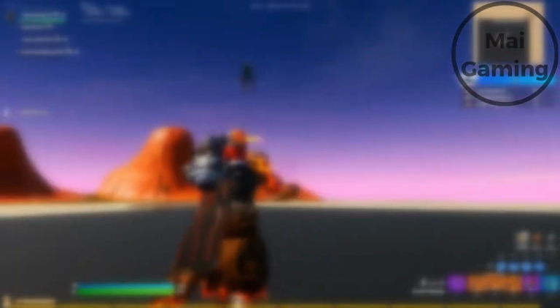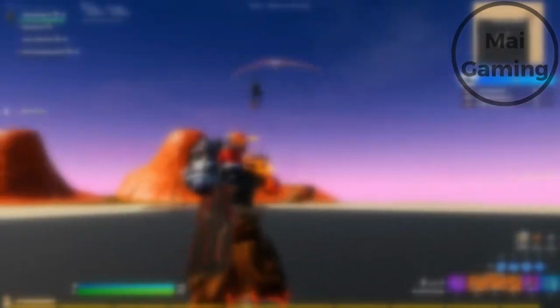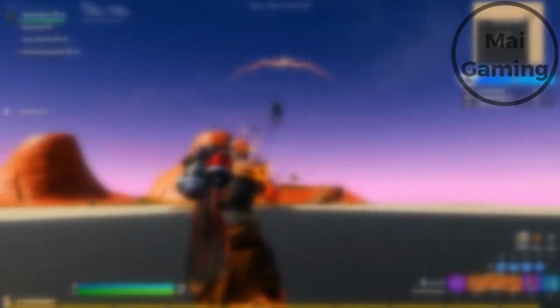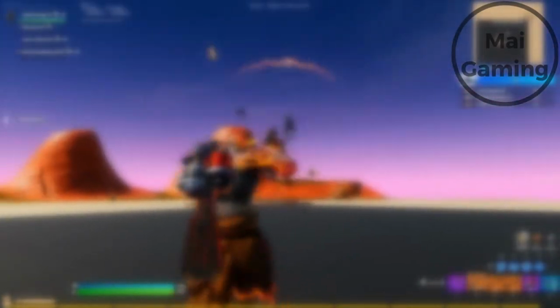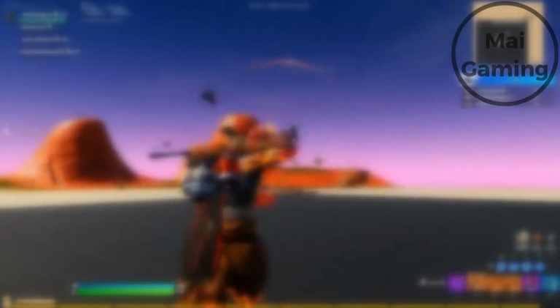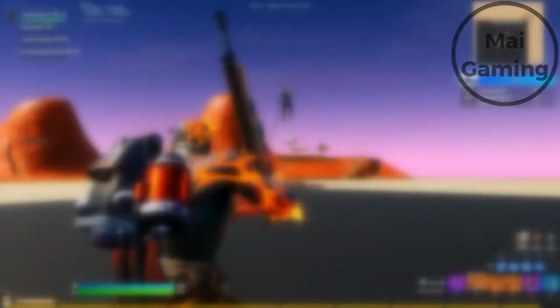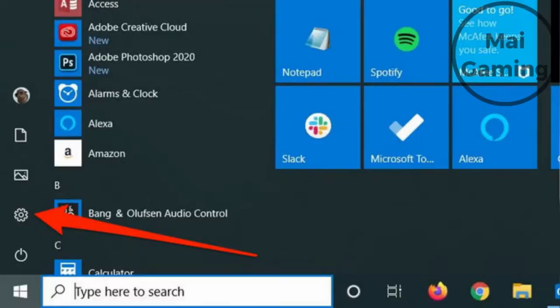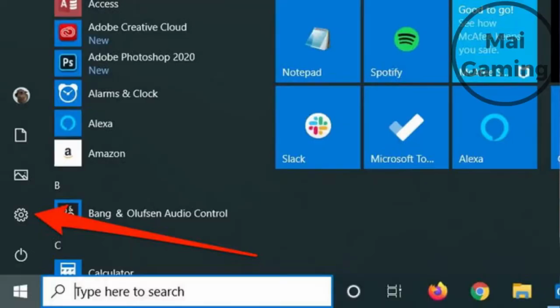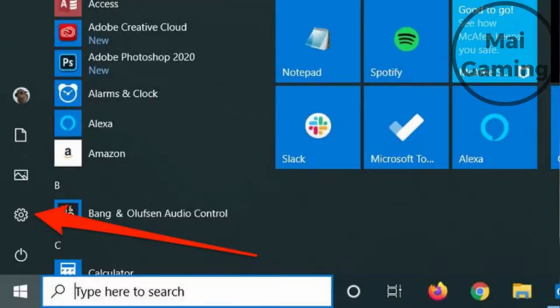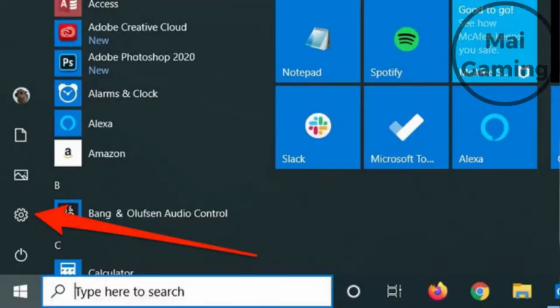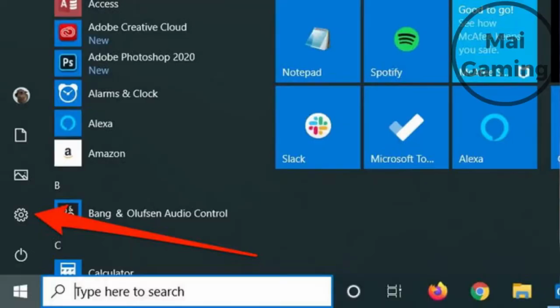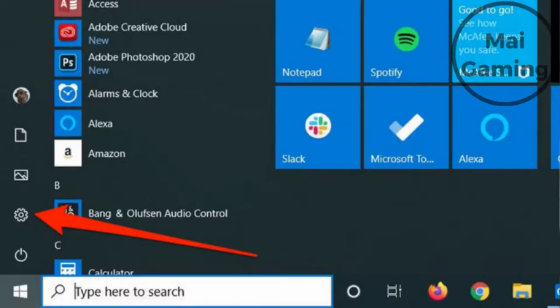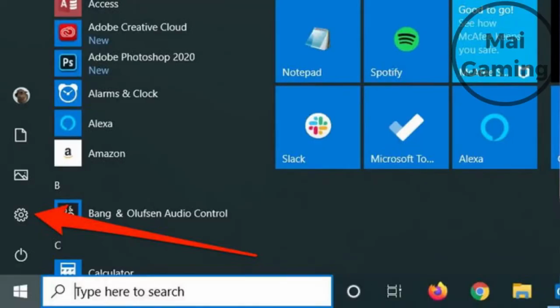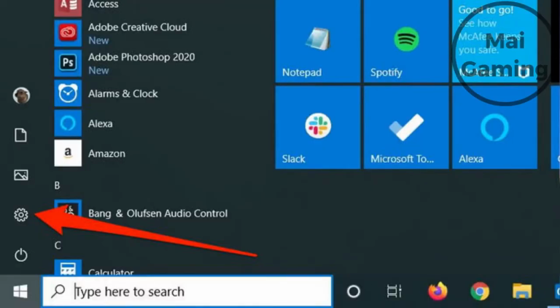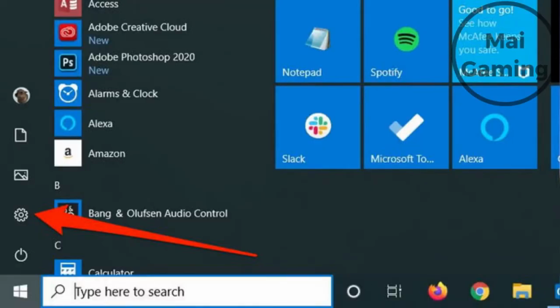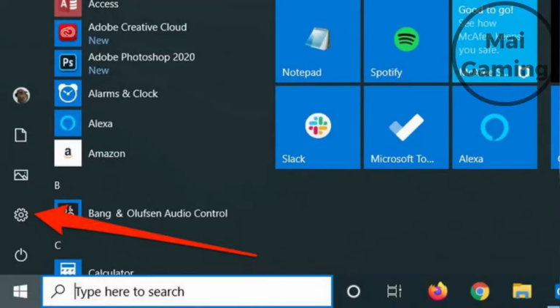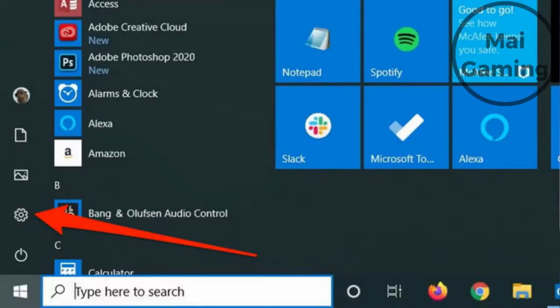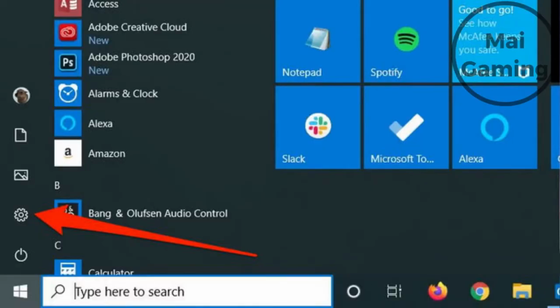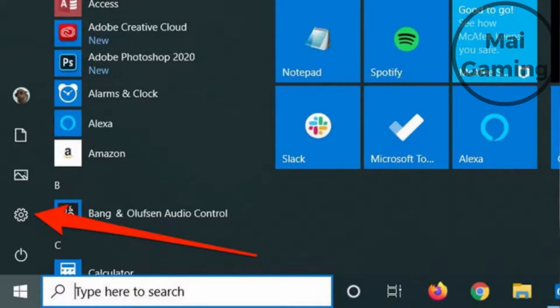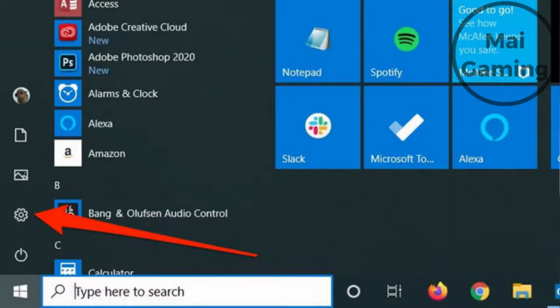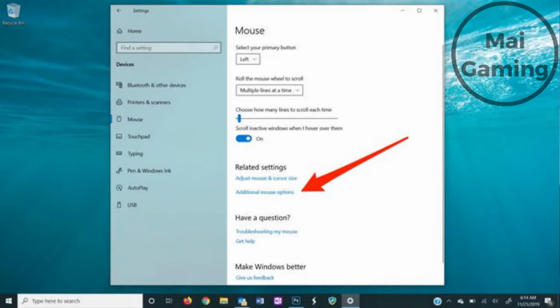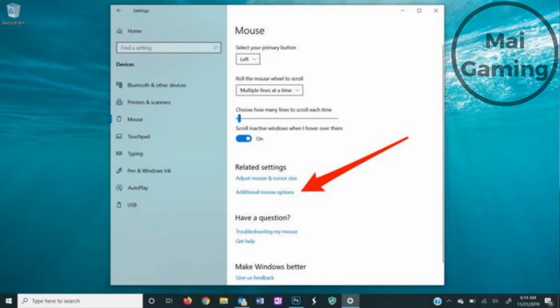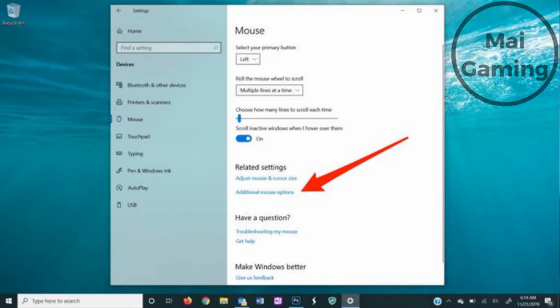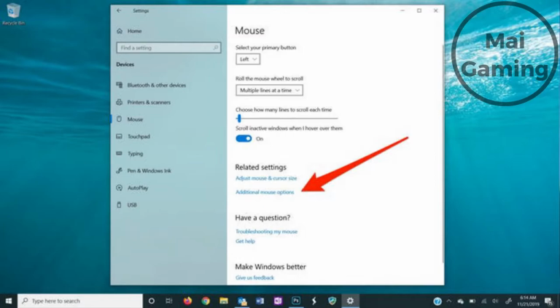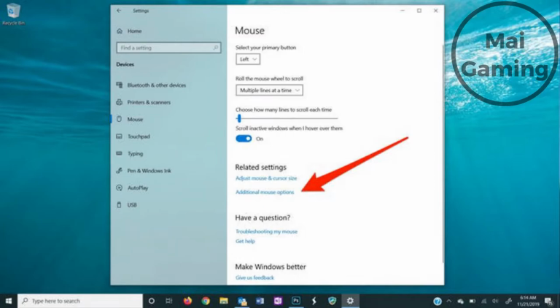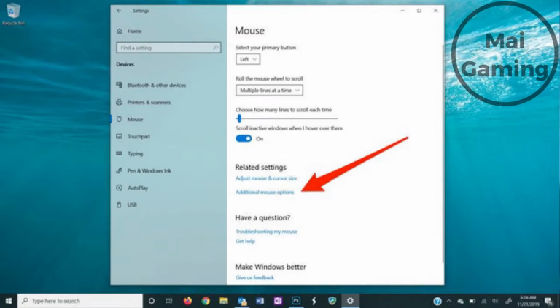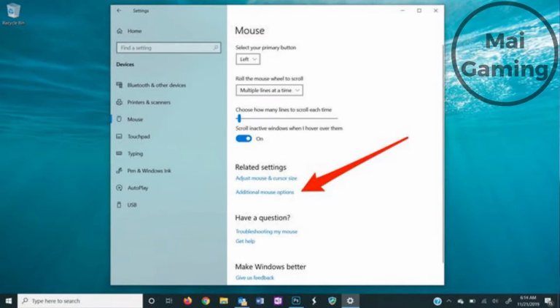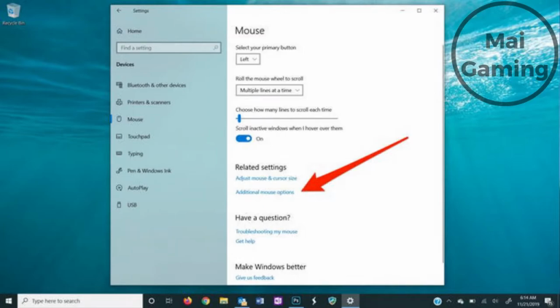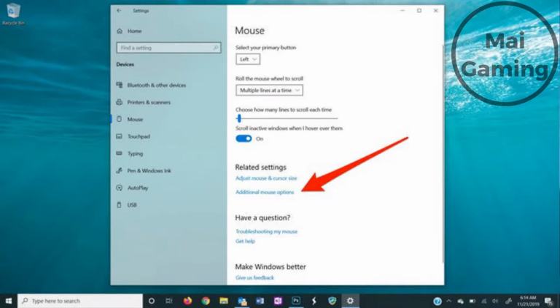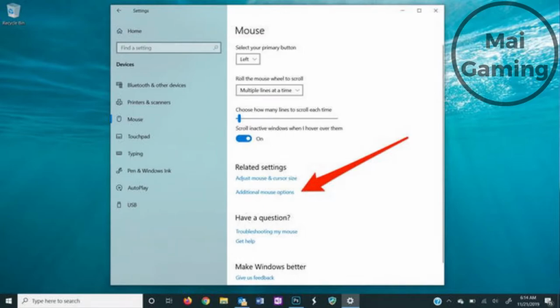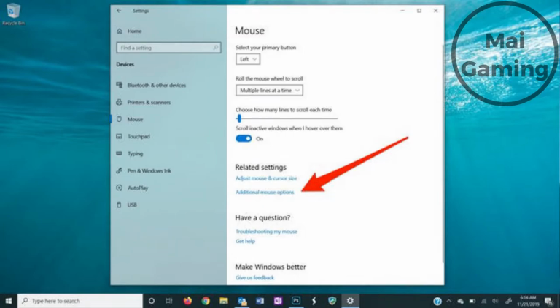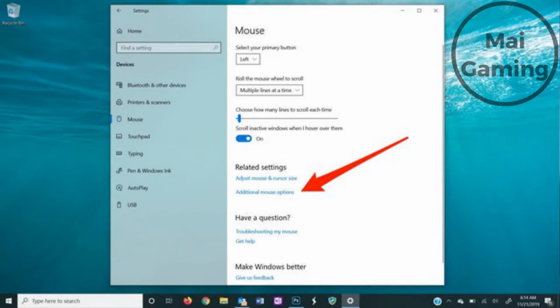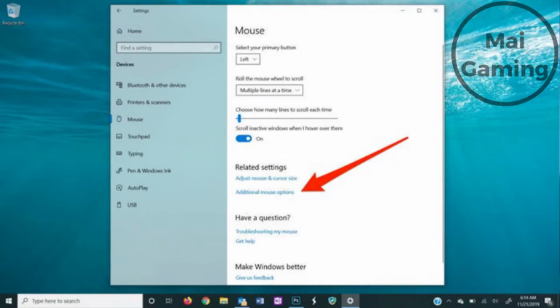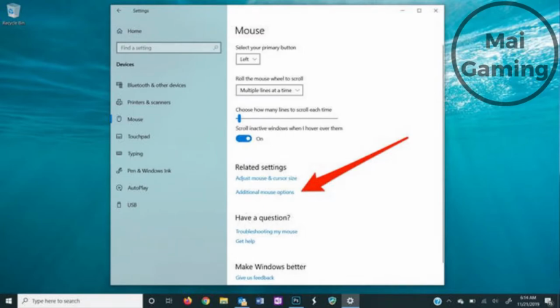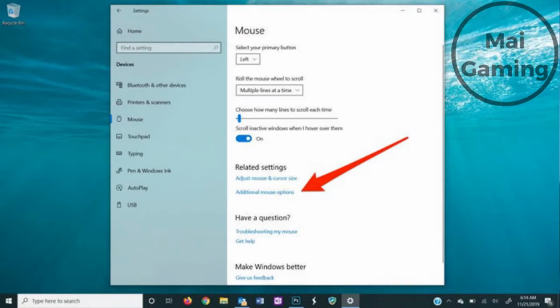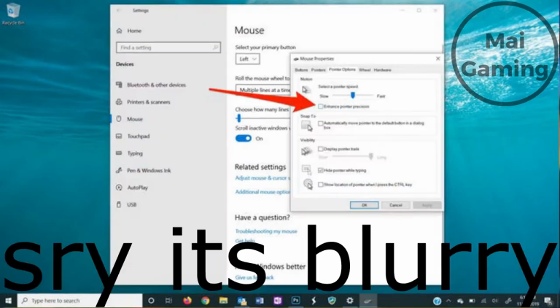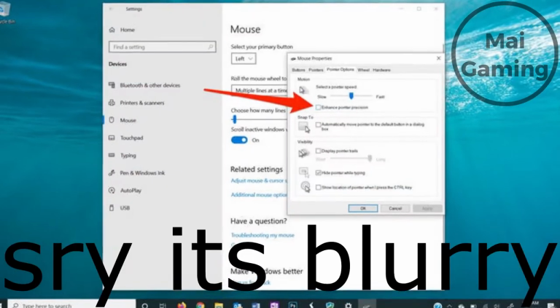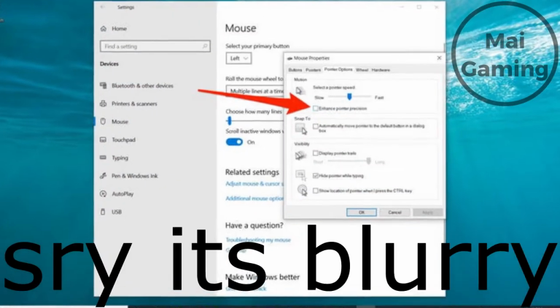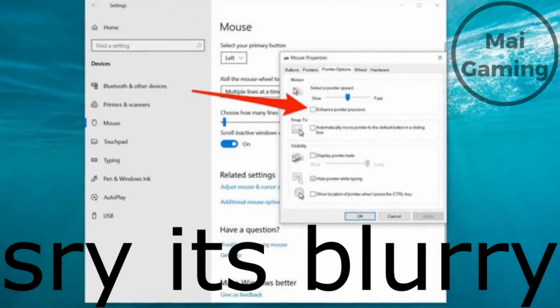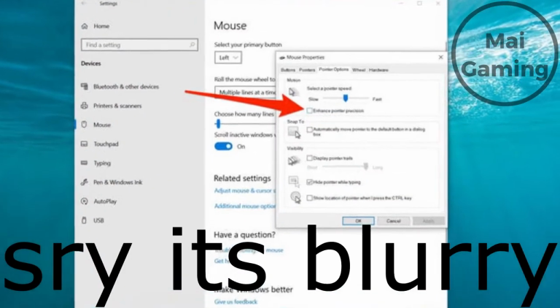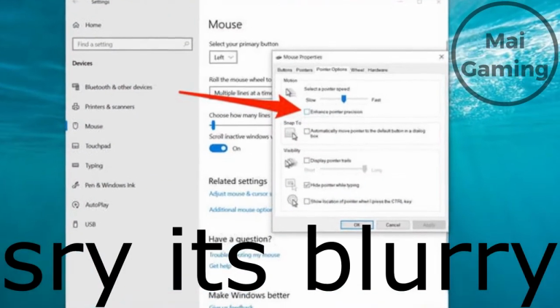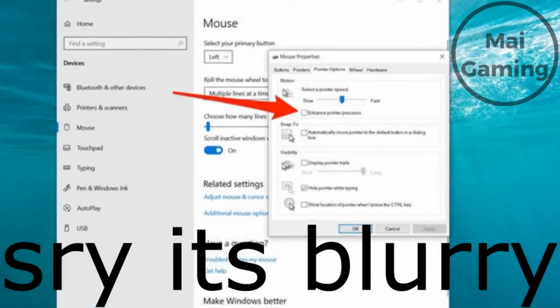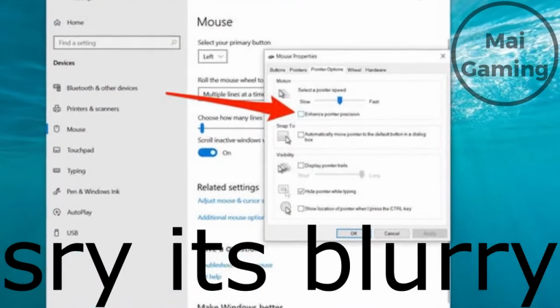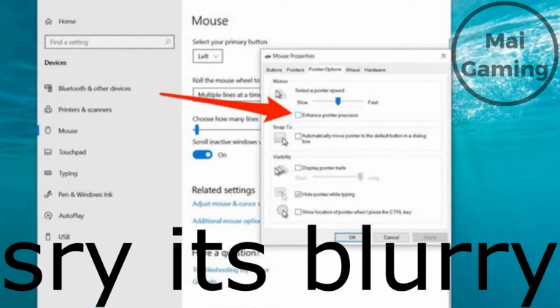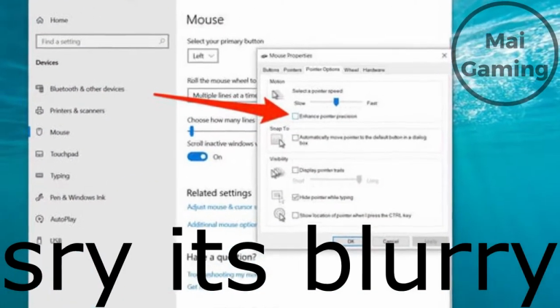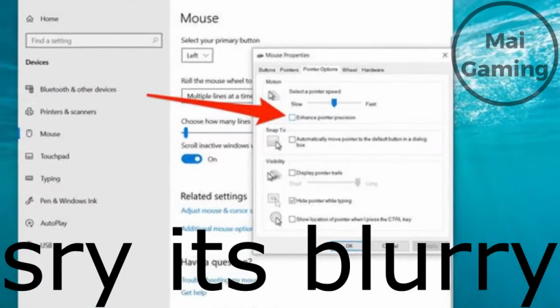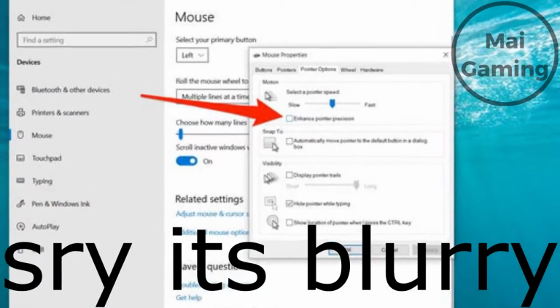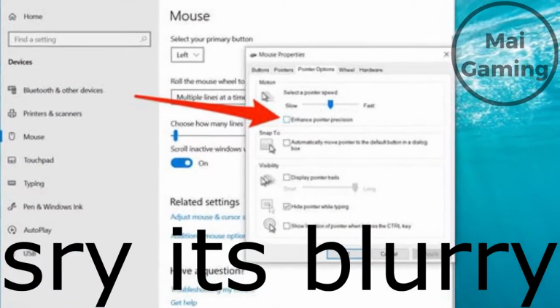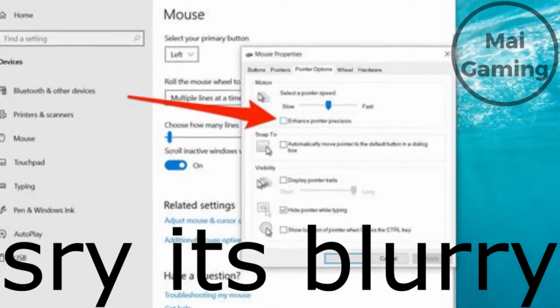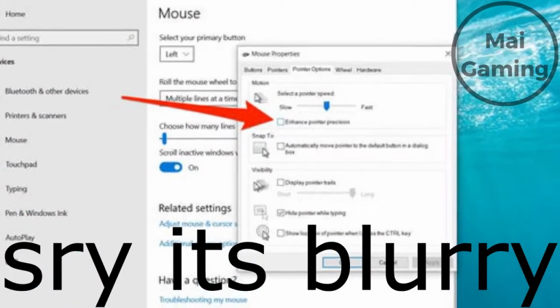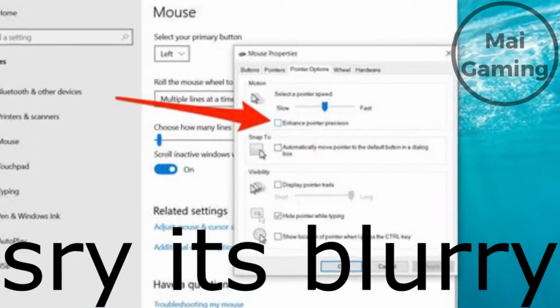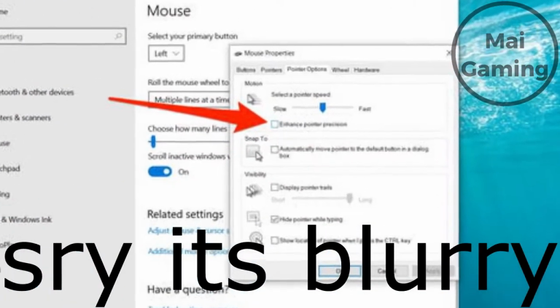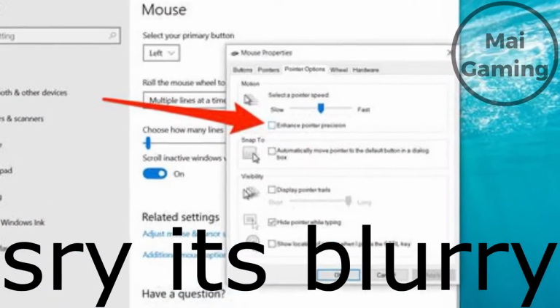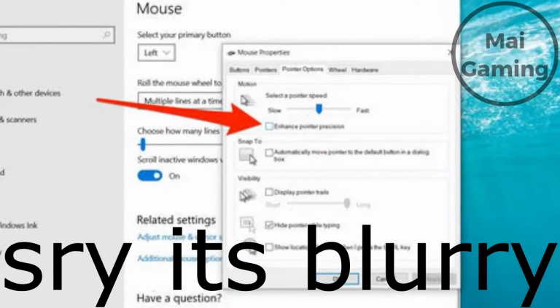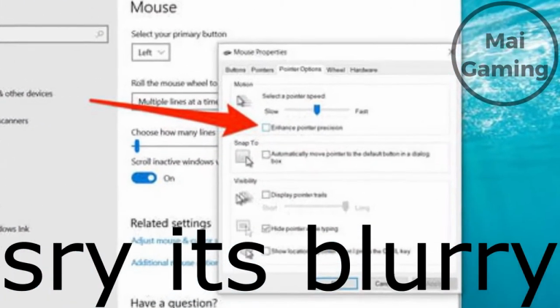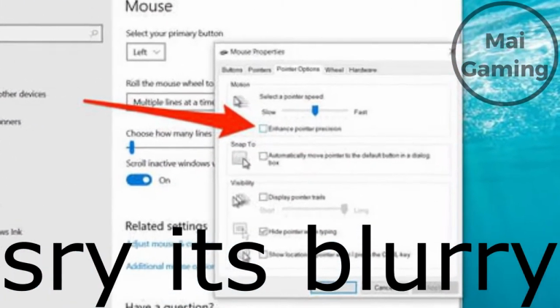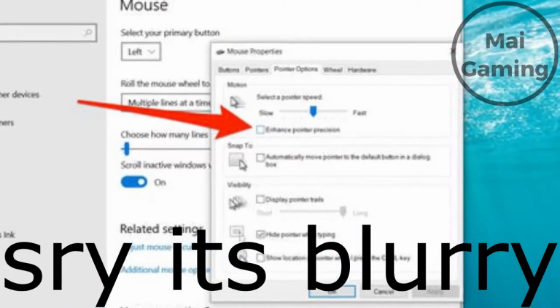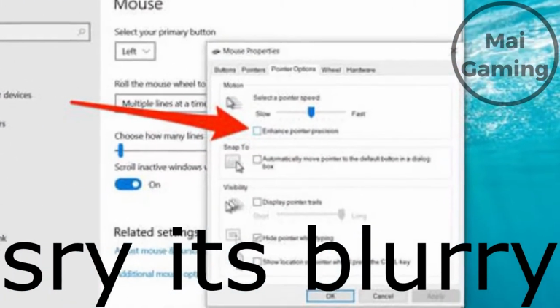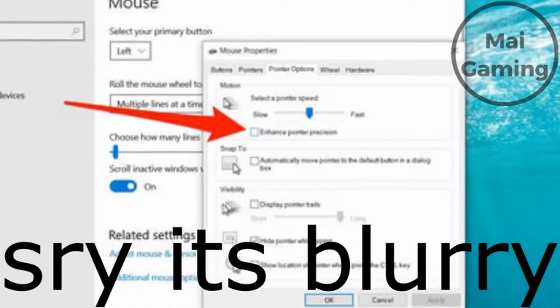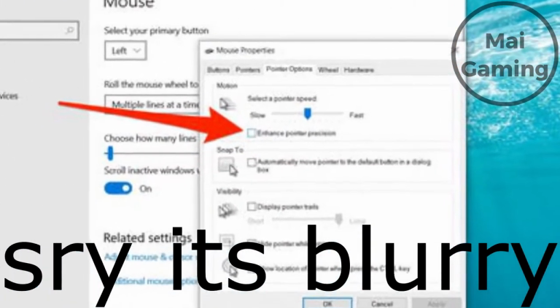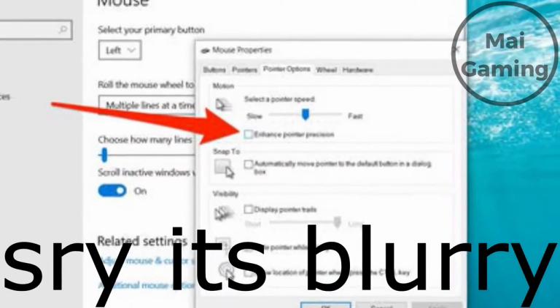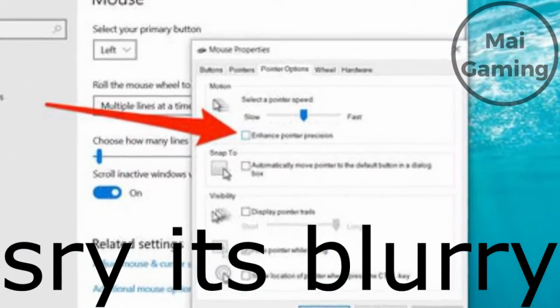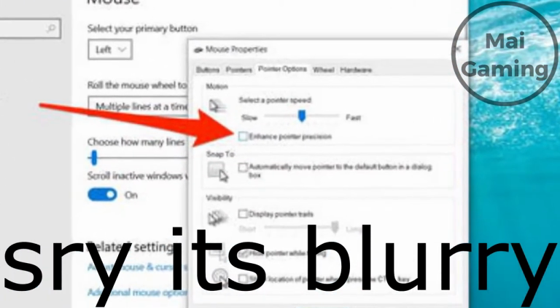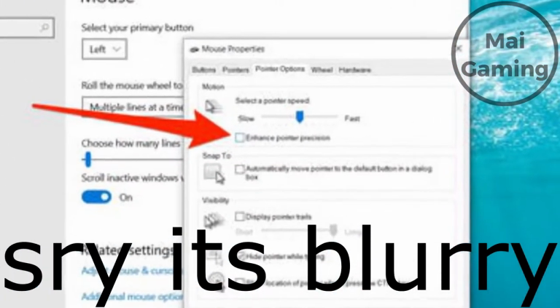To disable mouse acceleration, go to Settings, Mouse, Pointer Options, and uncheck Enhanced Pointer Precision.